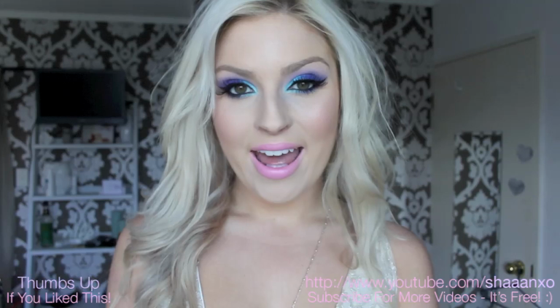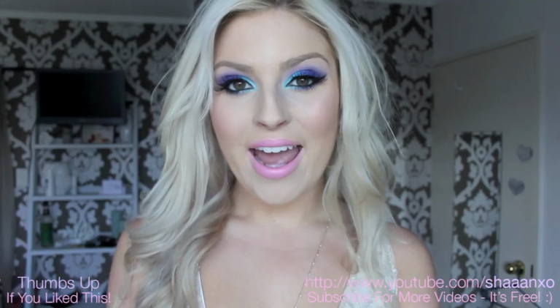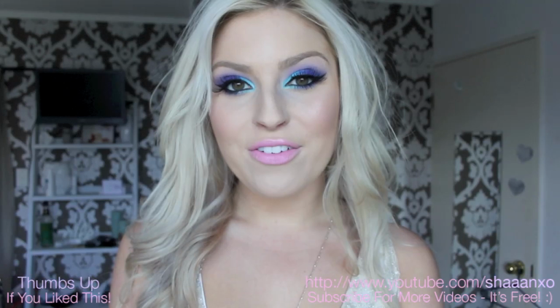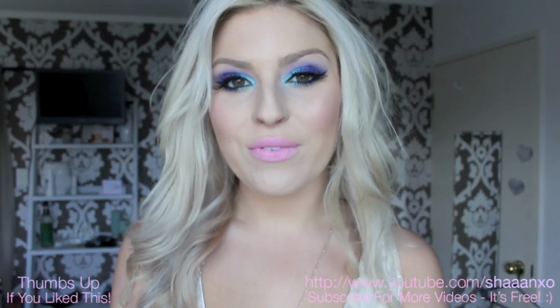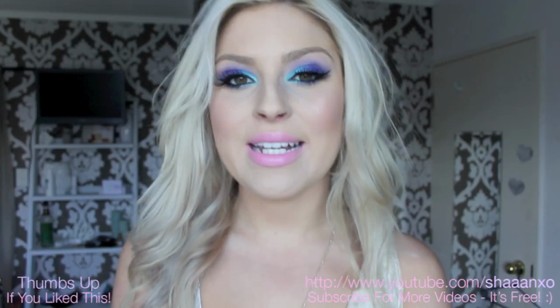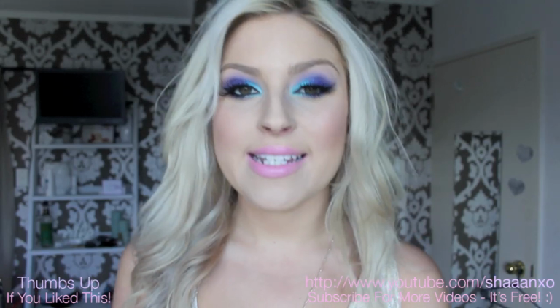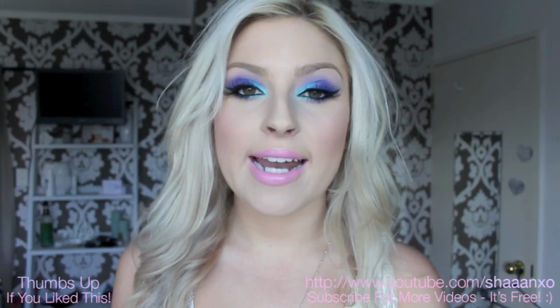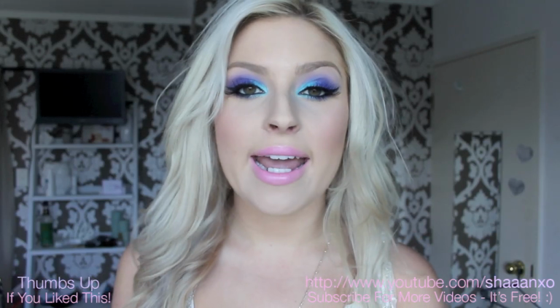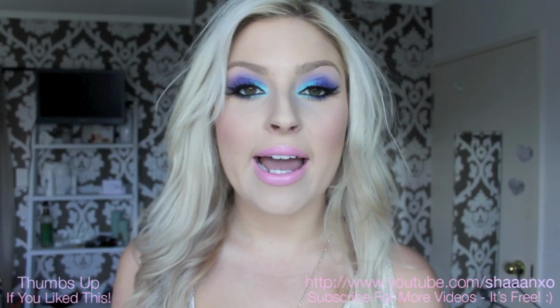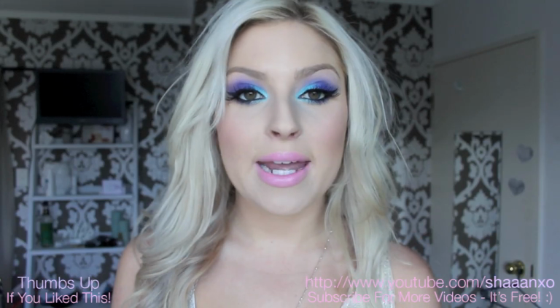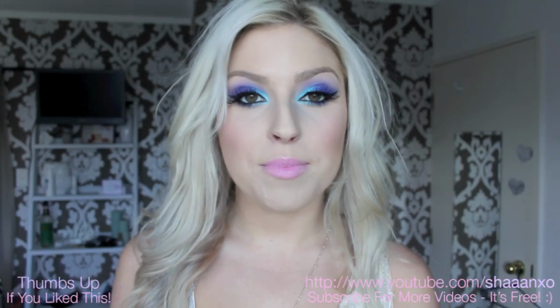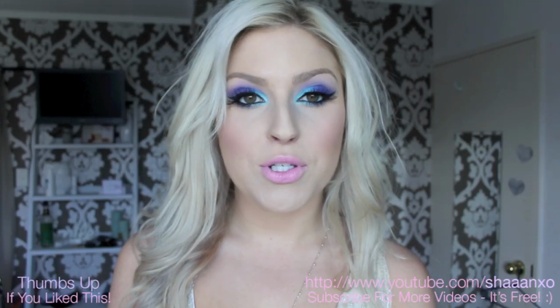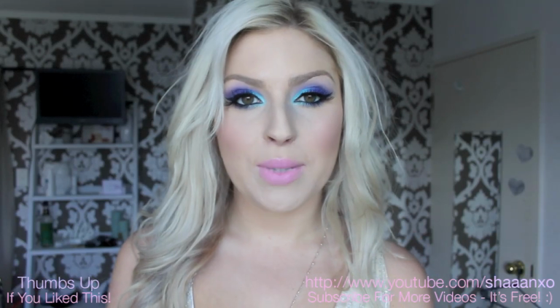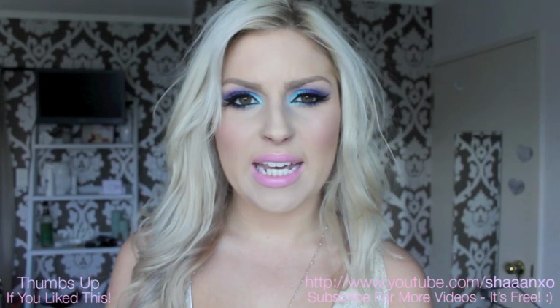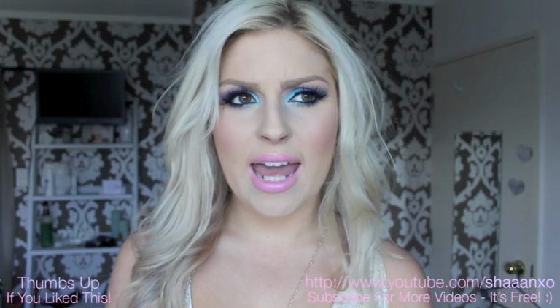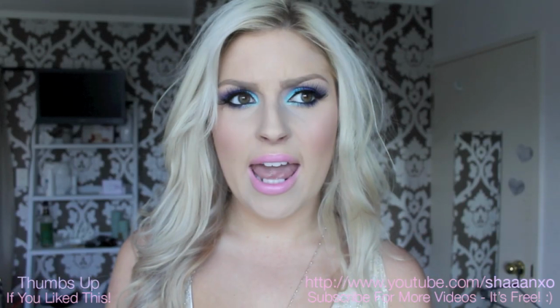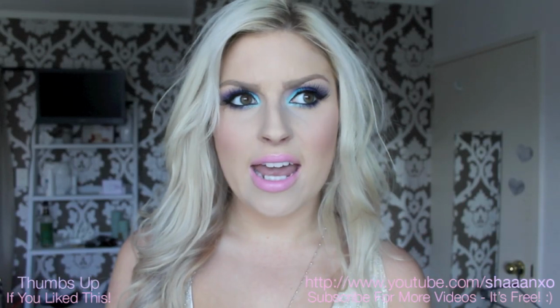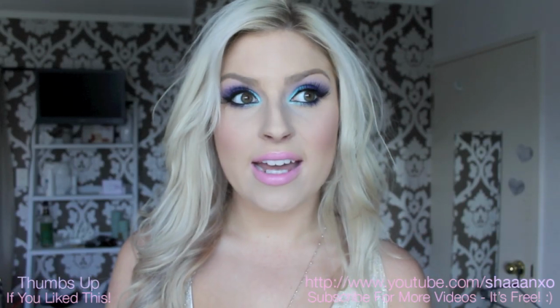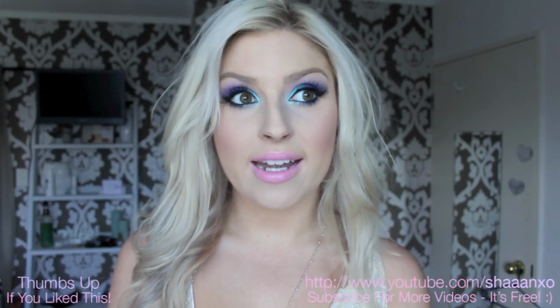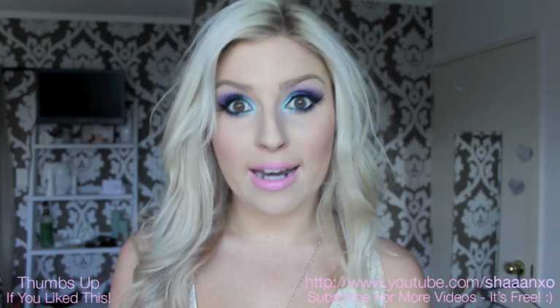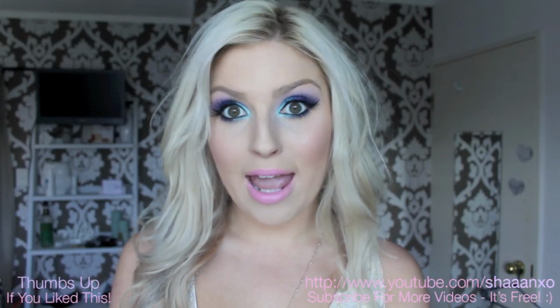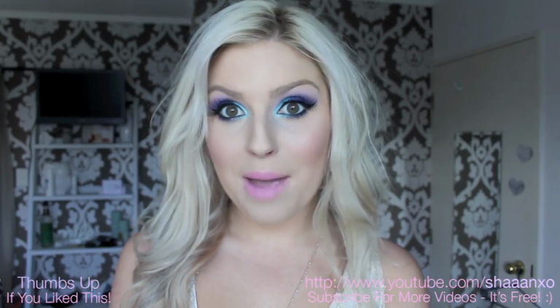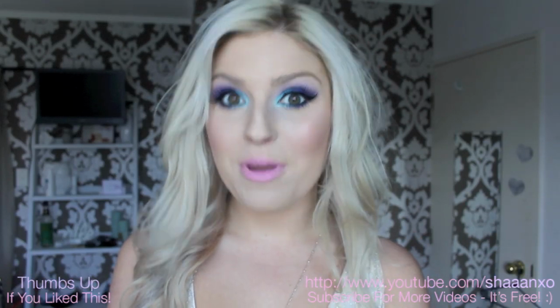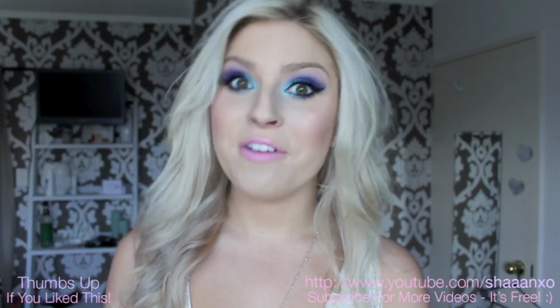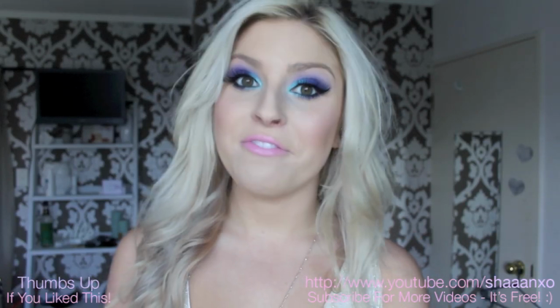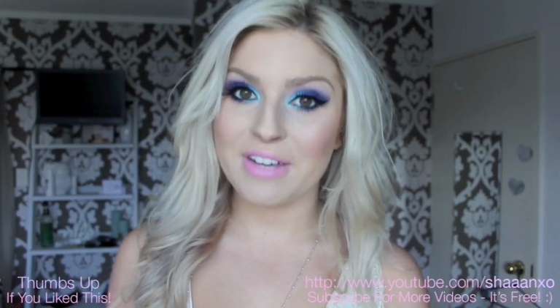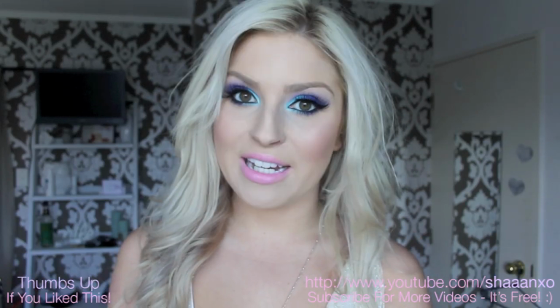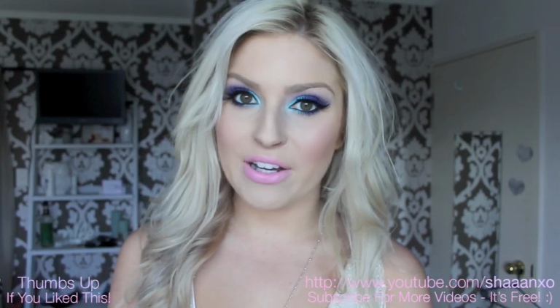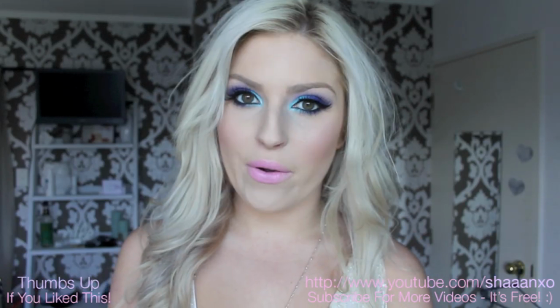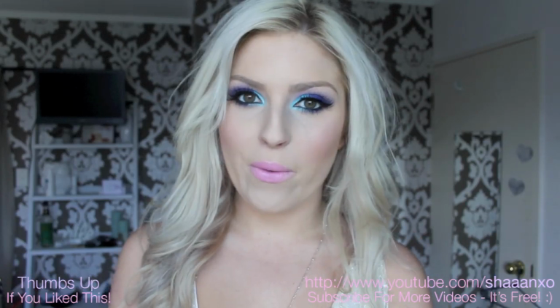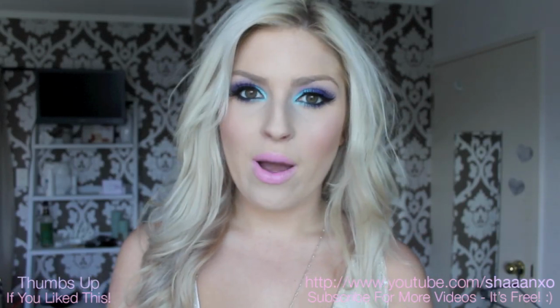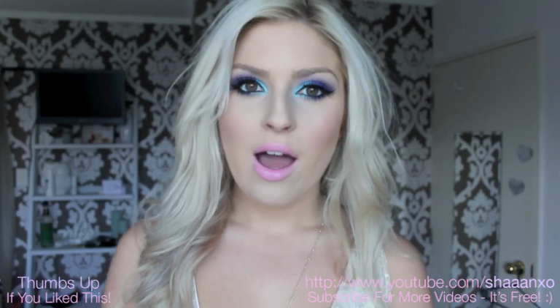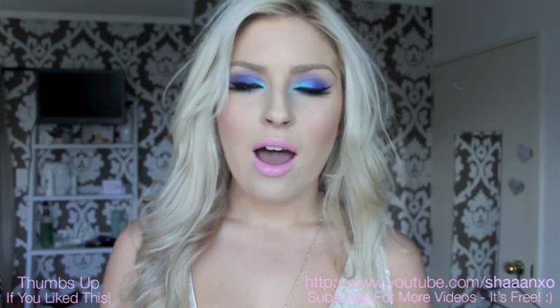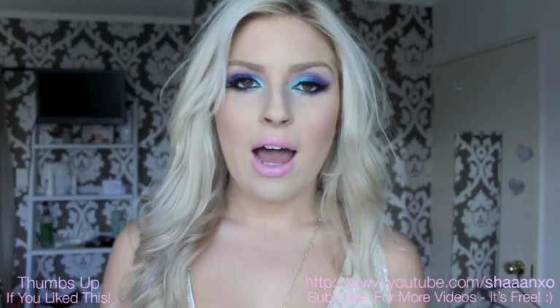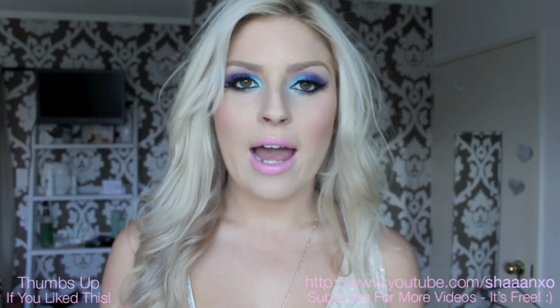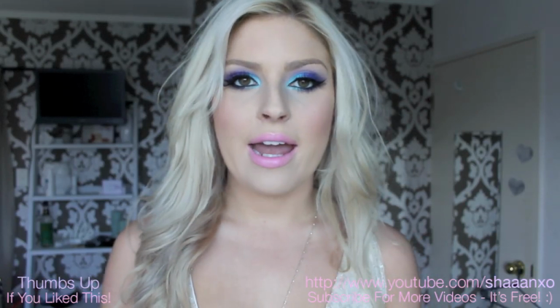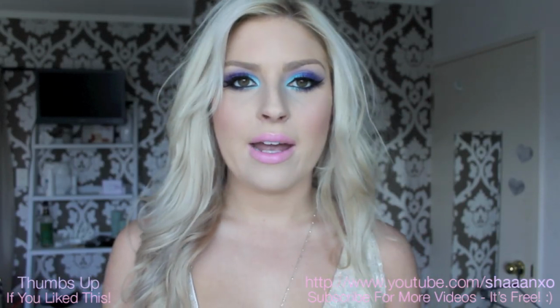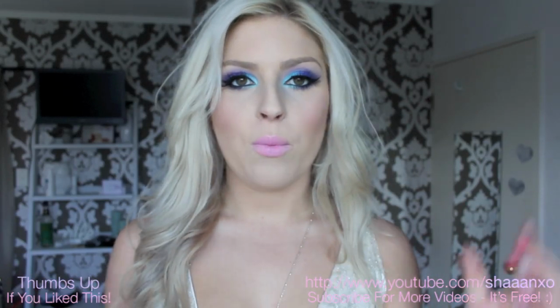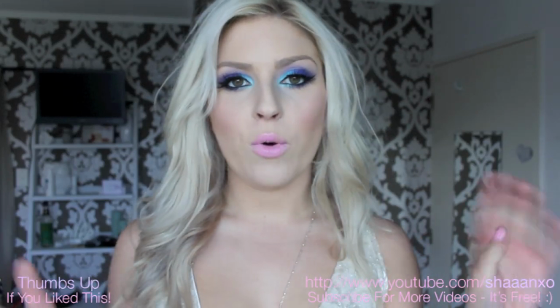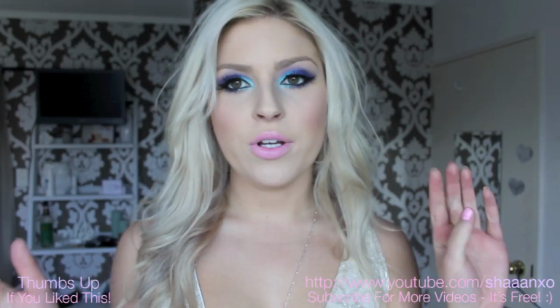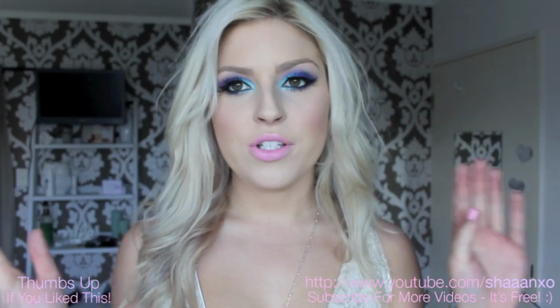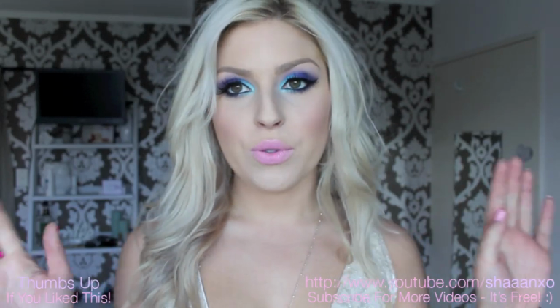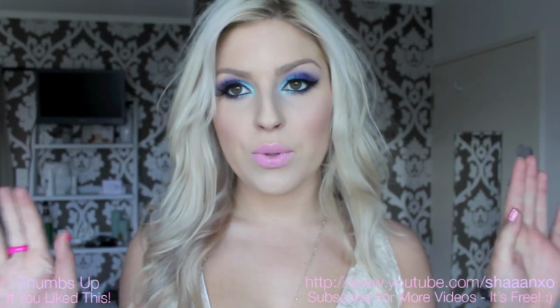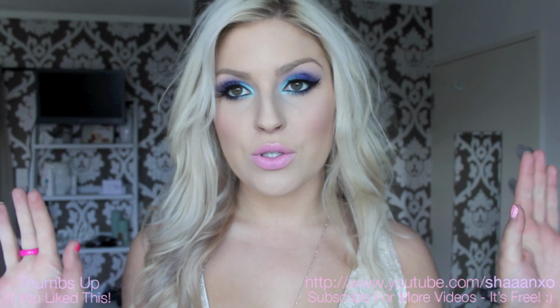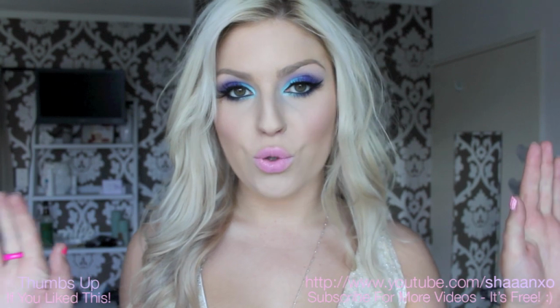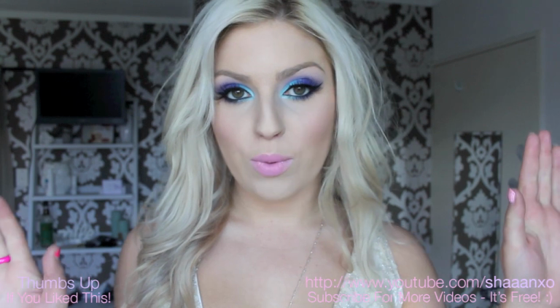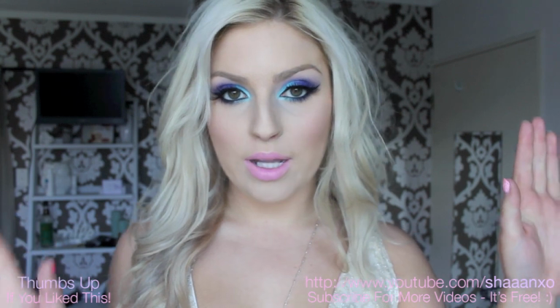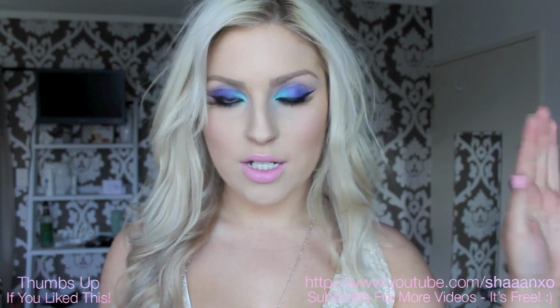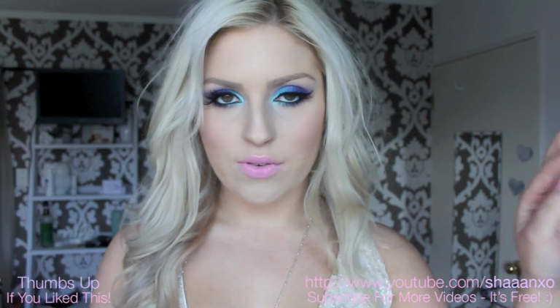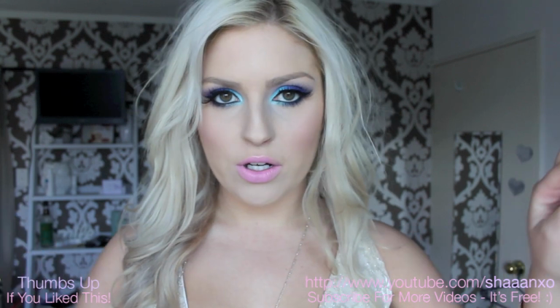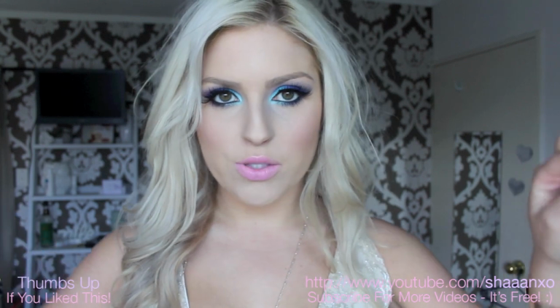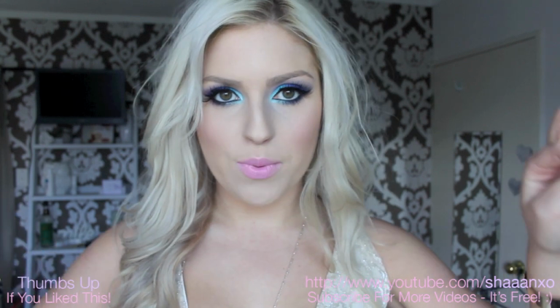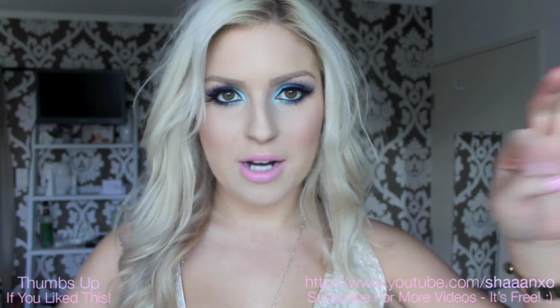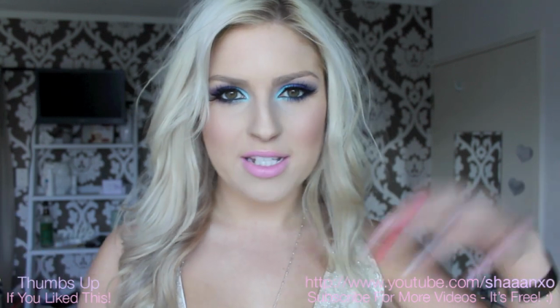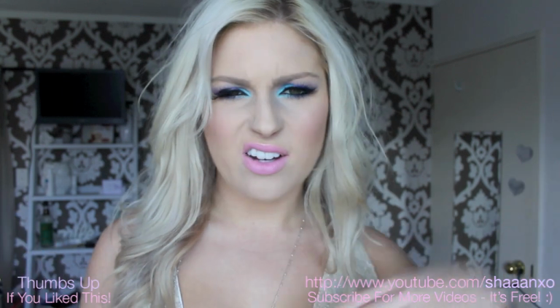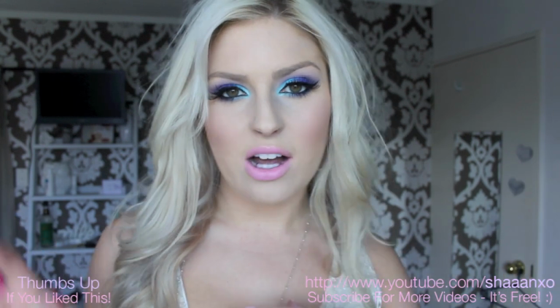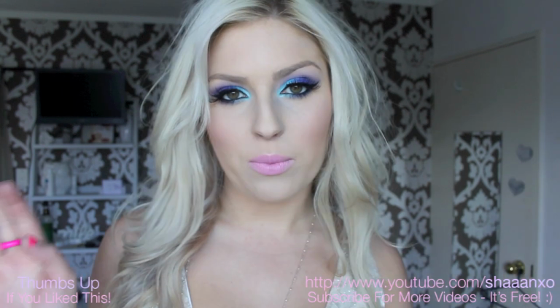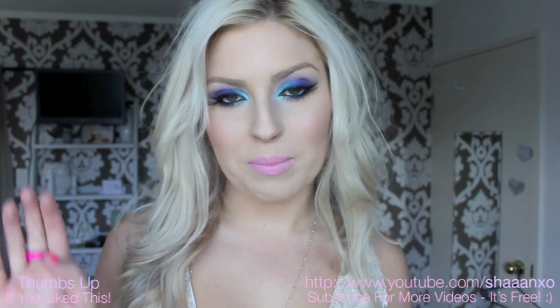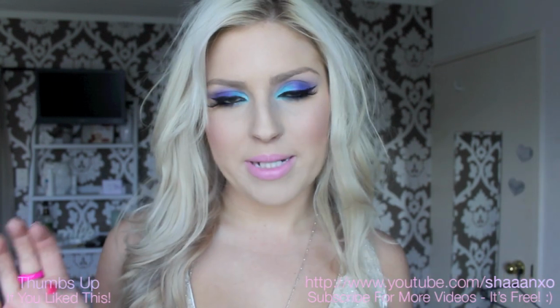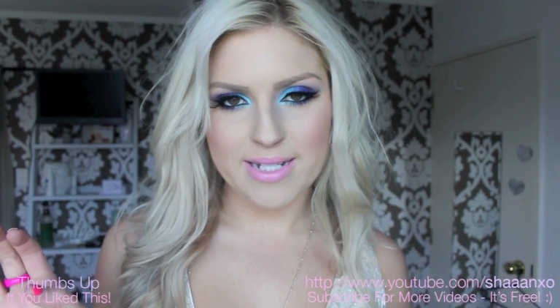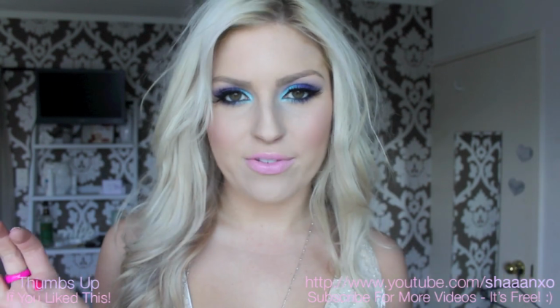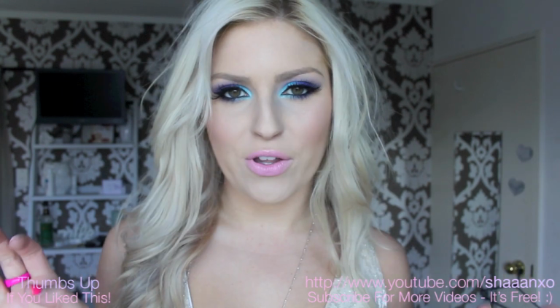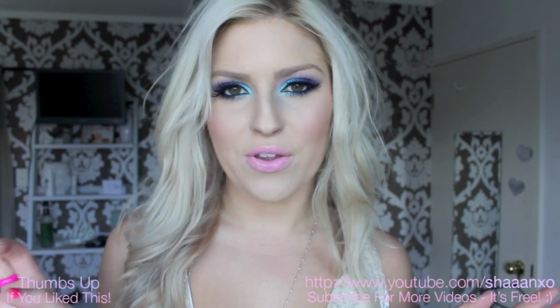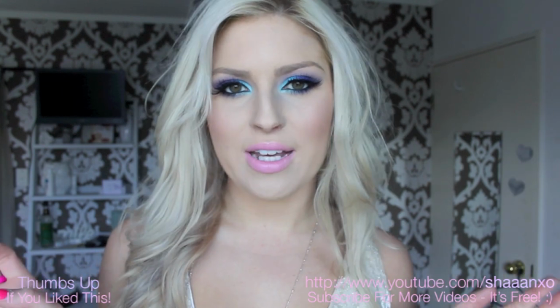Hey everyone, today I am doing a collab video. I wanted to do one of these videos where I style one piece of clothing.